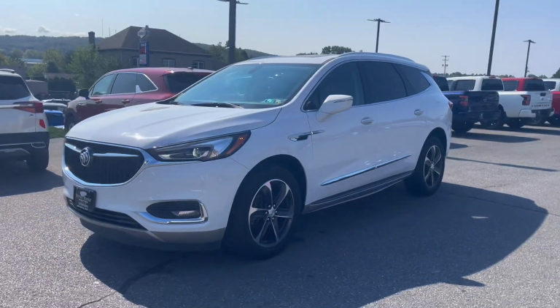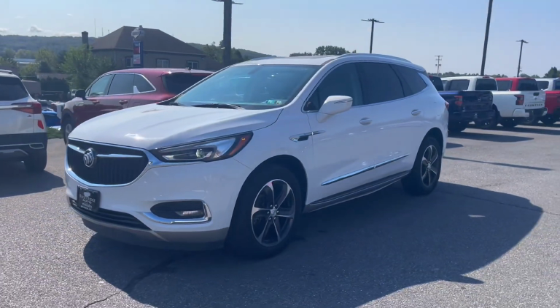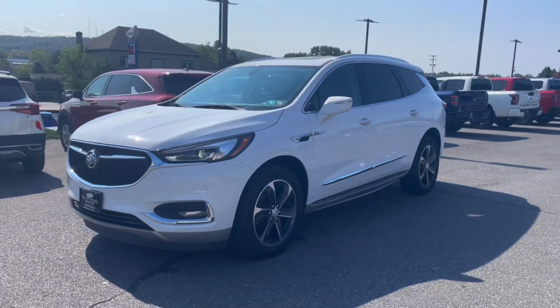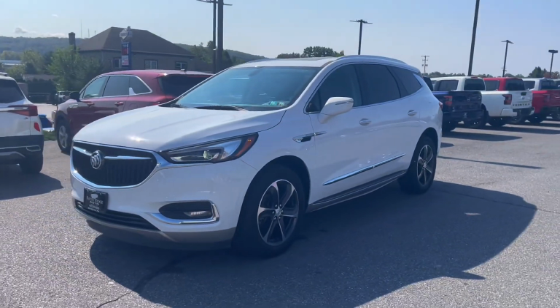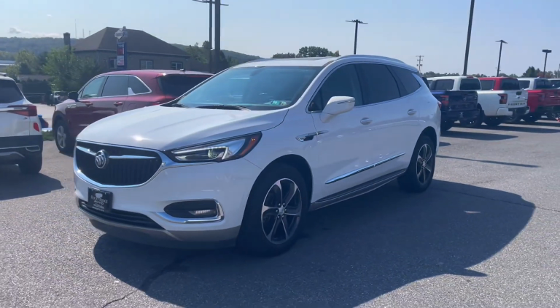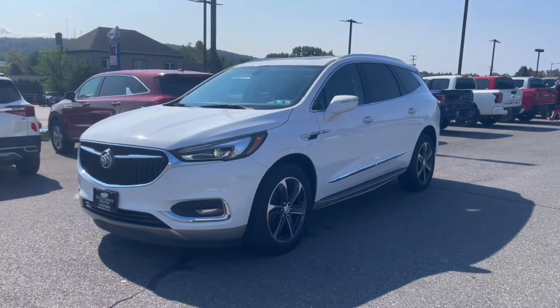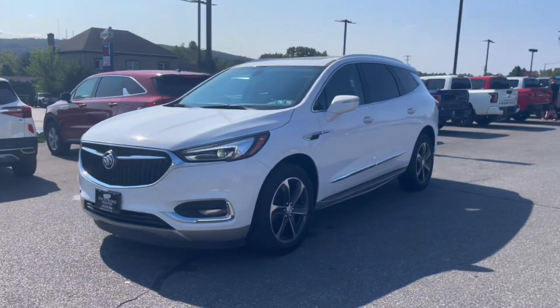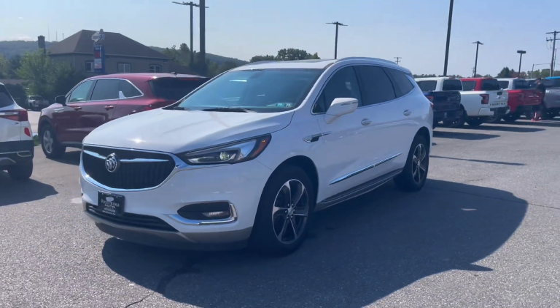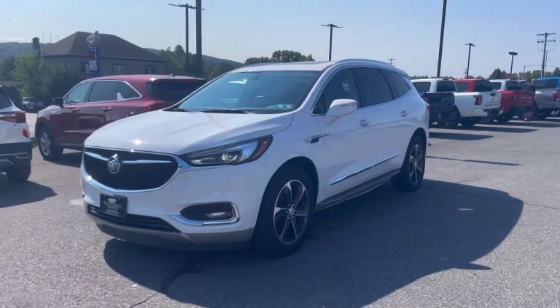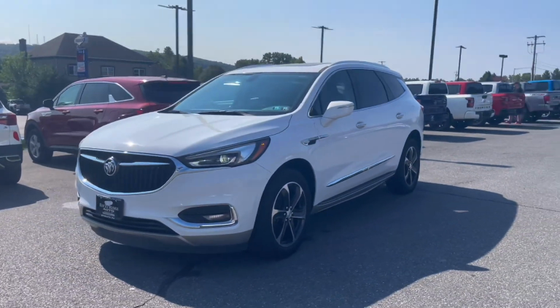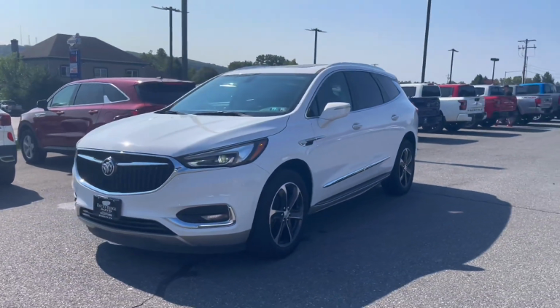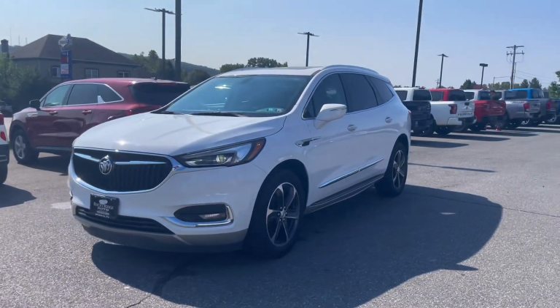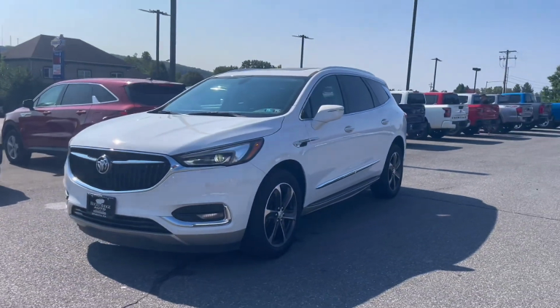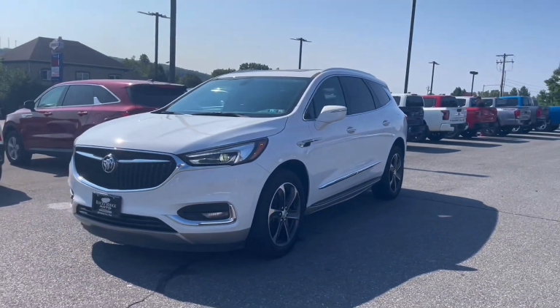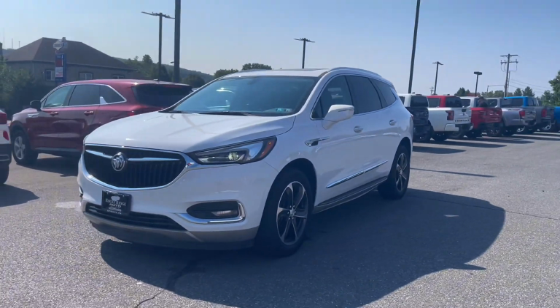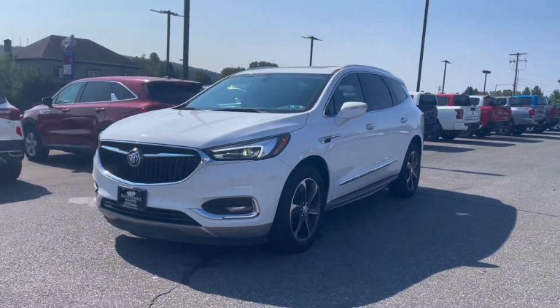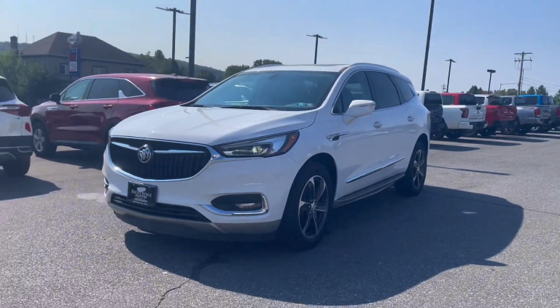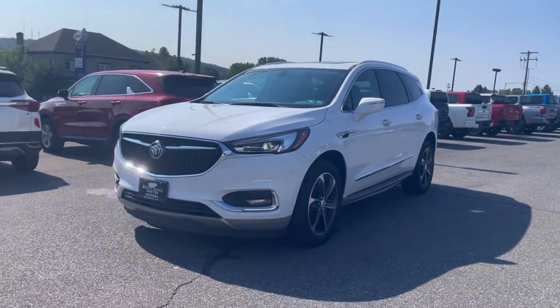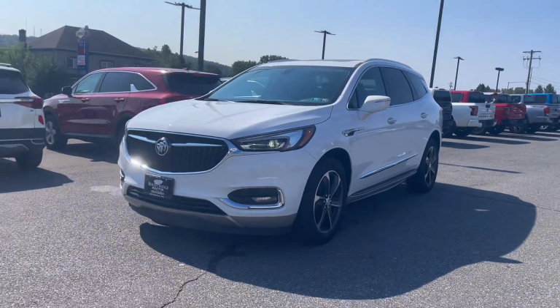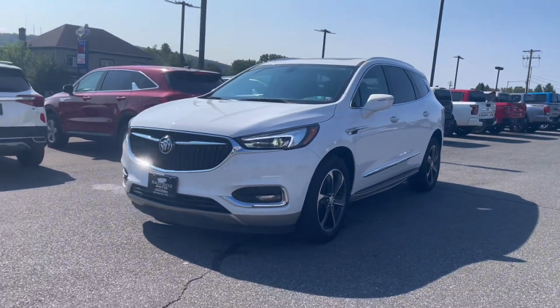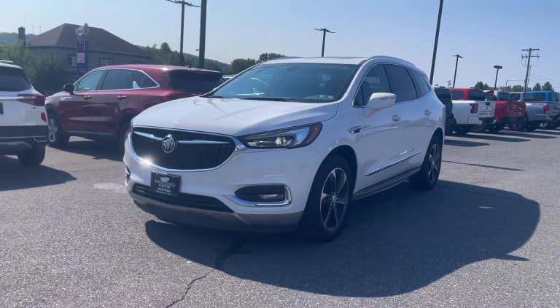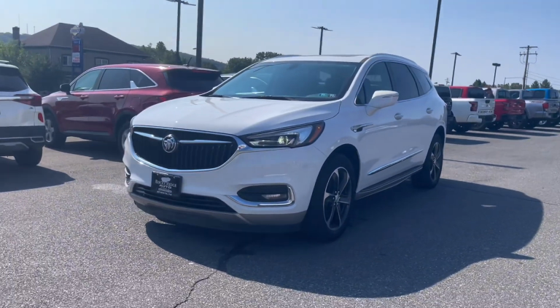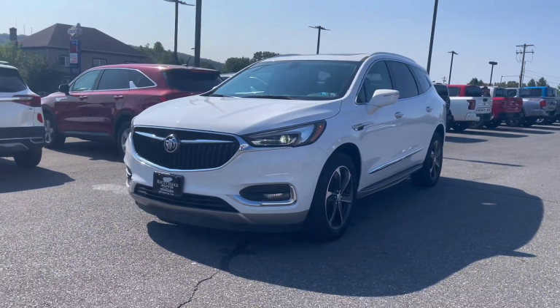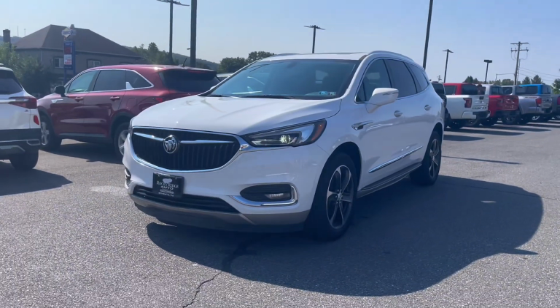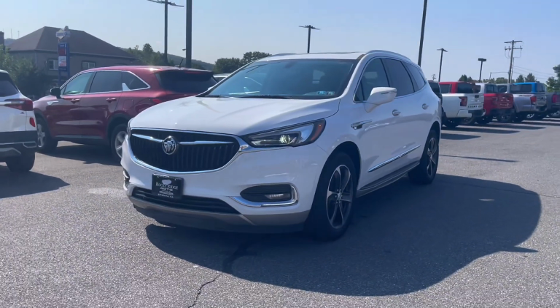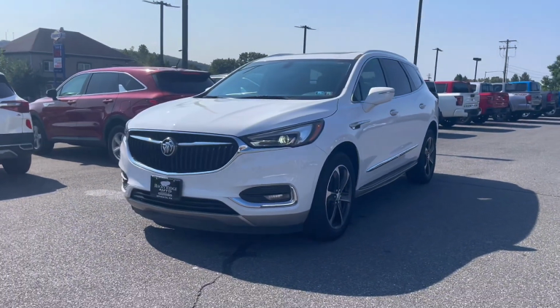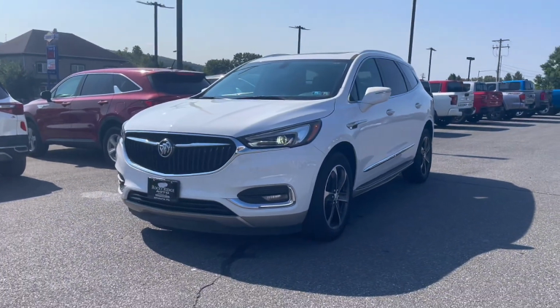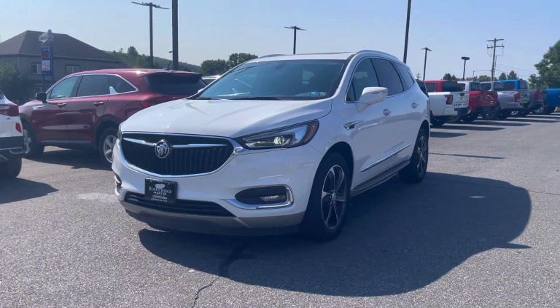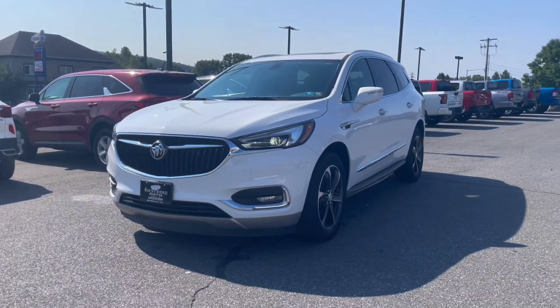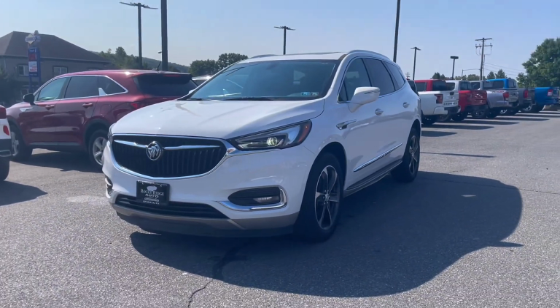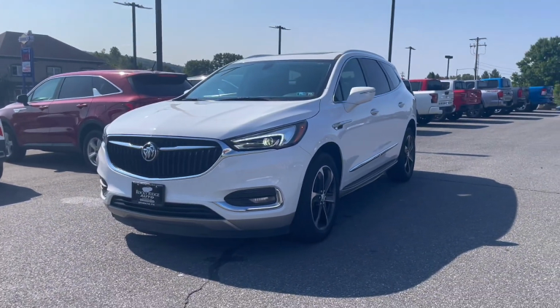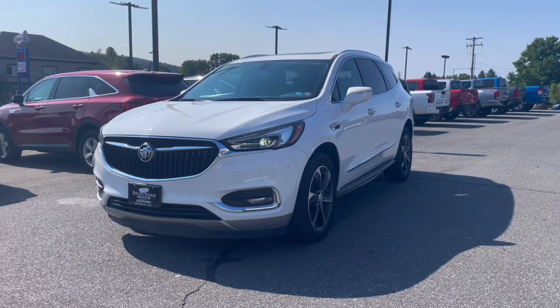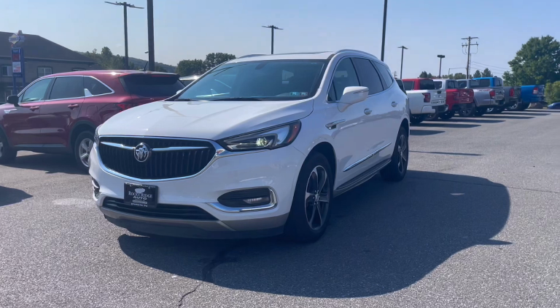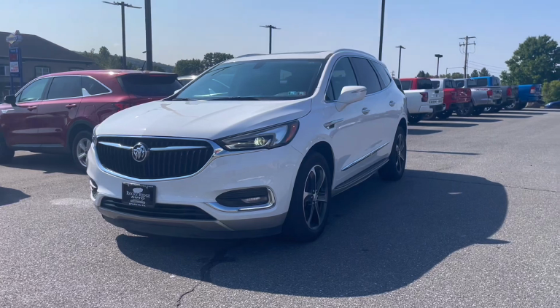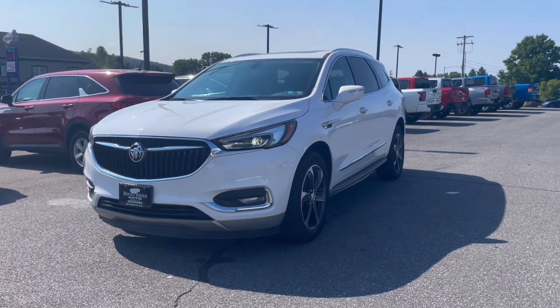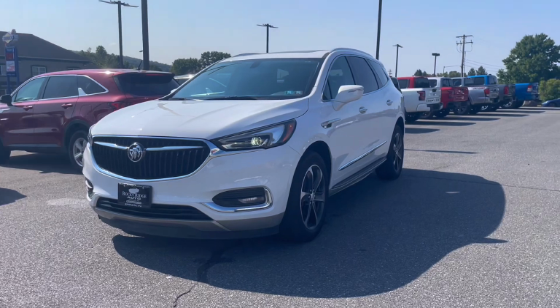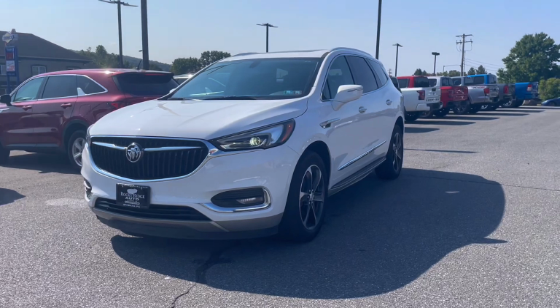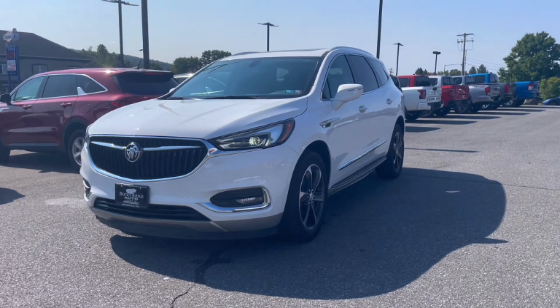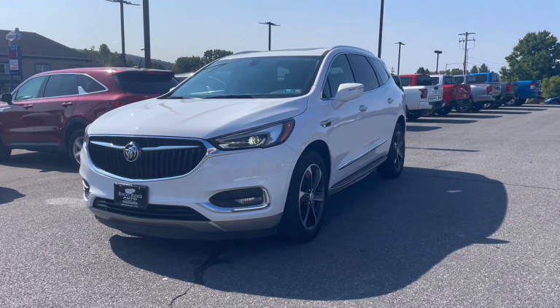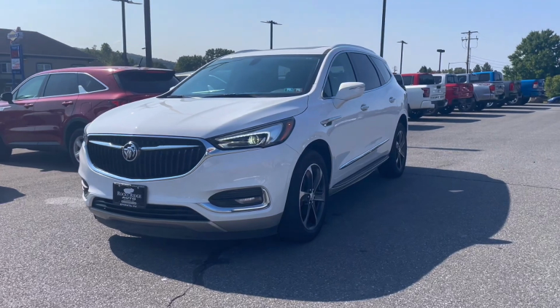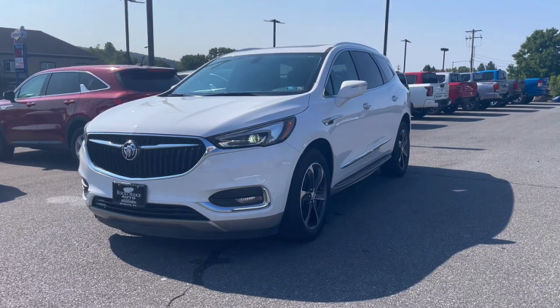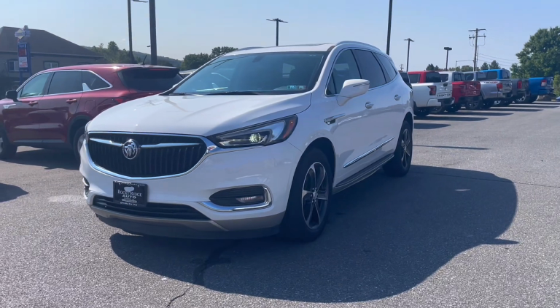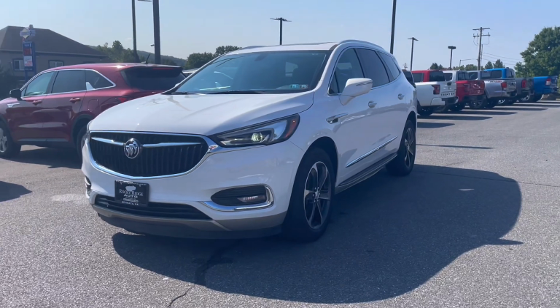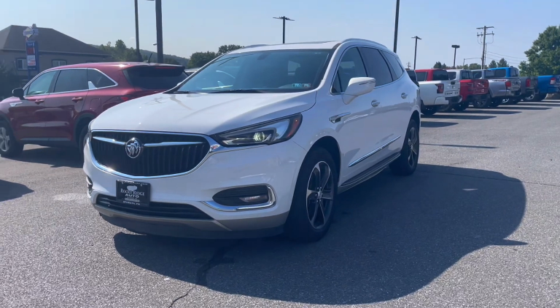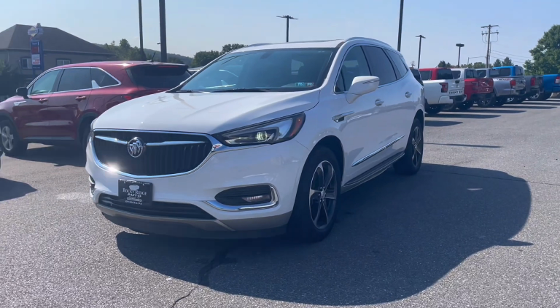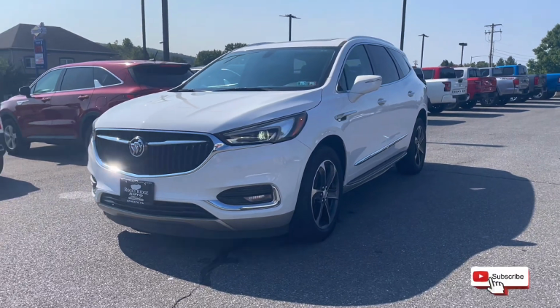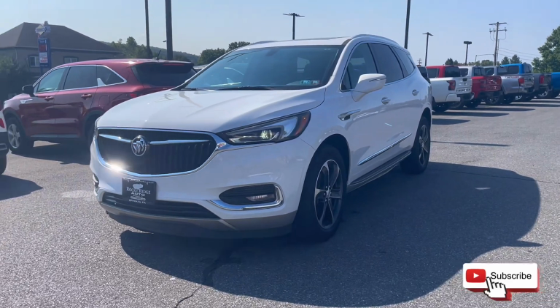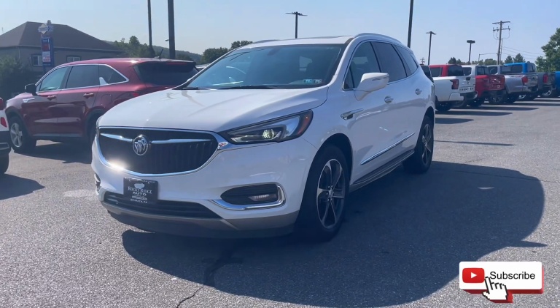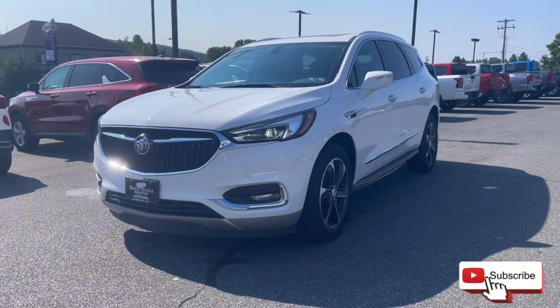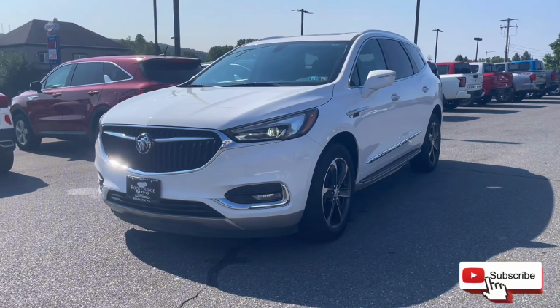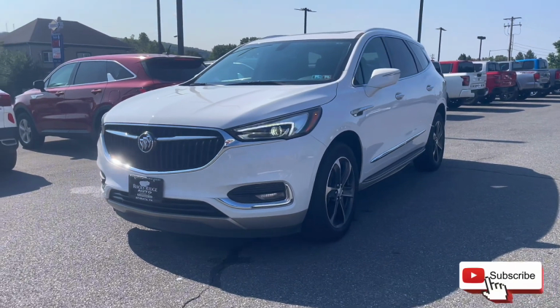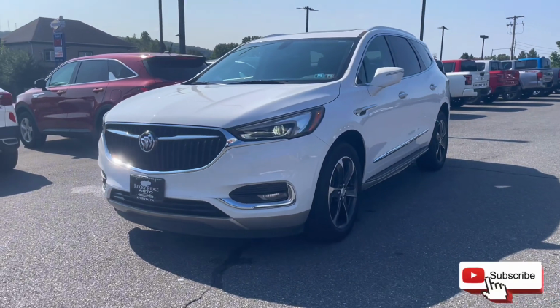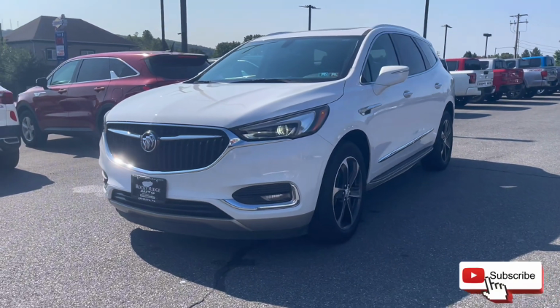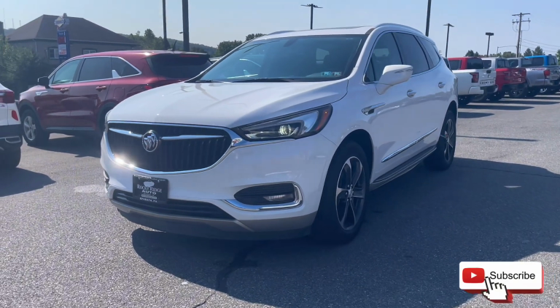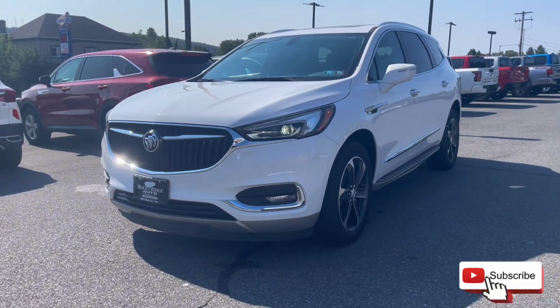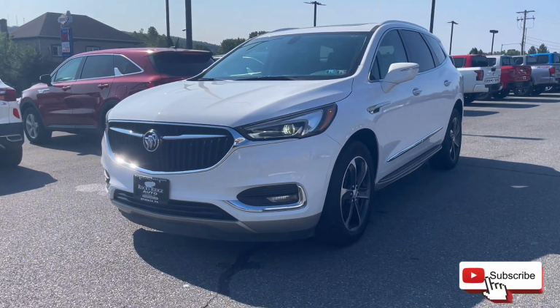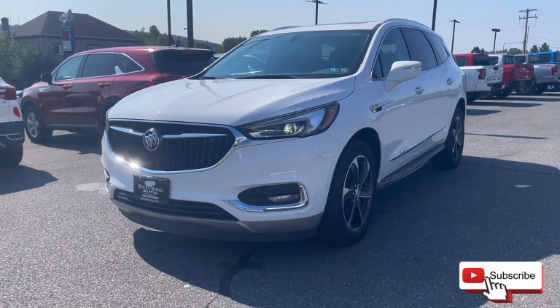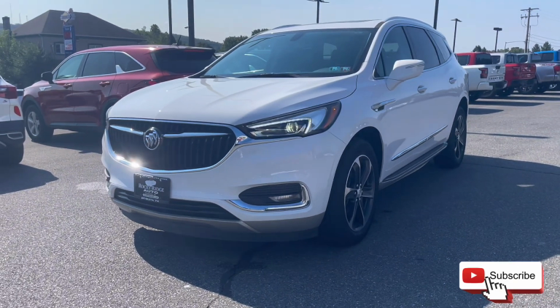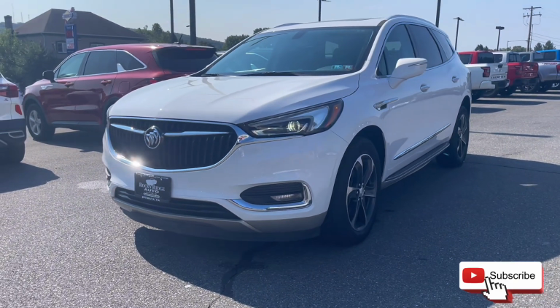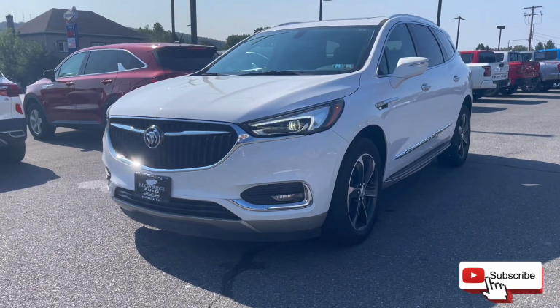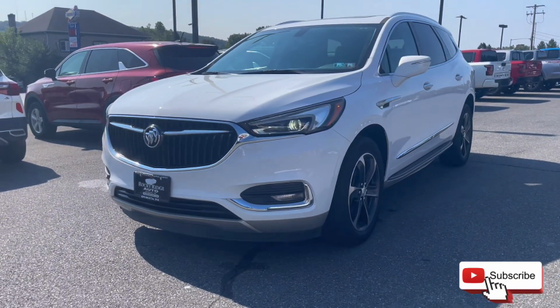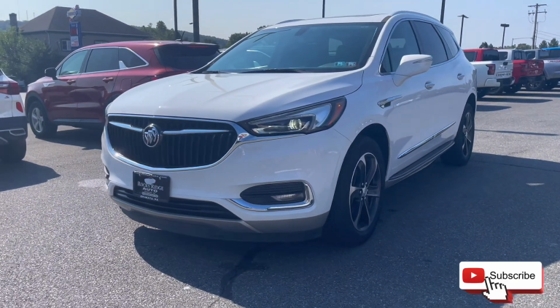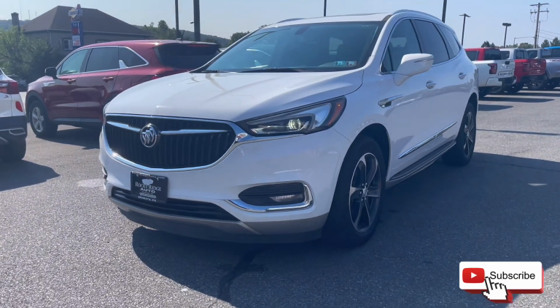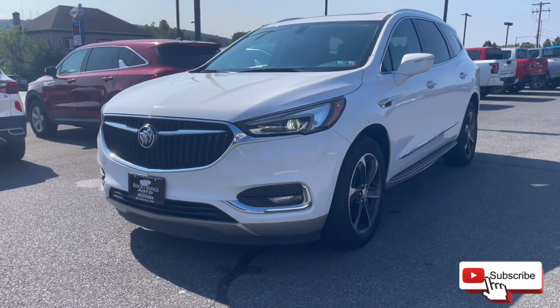That's all I have for this Buick for right now, but if you have any questions feel free to call or text 717-733-8985.